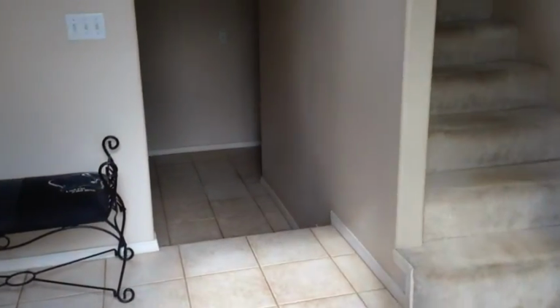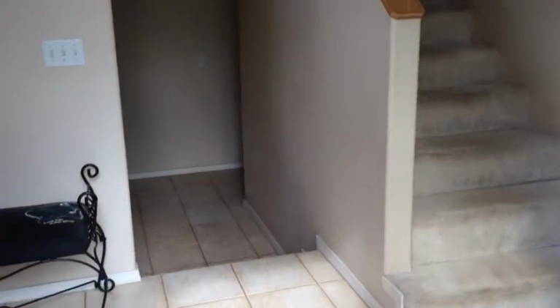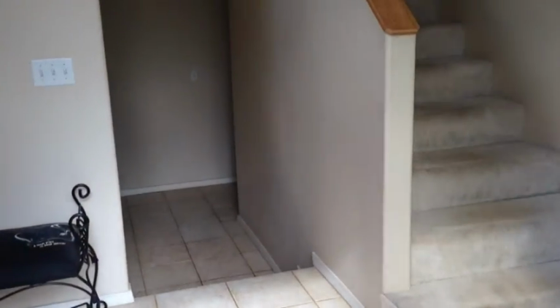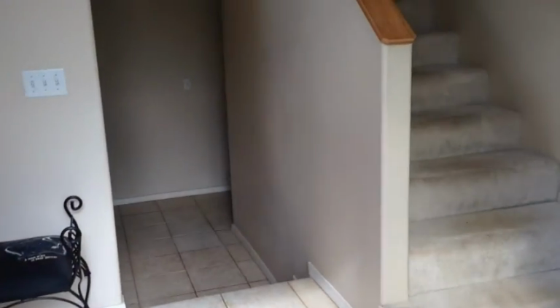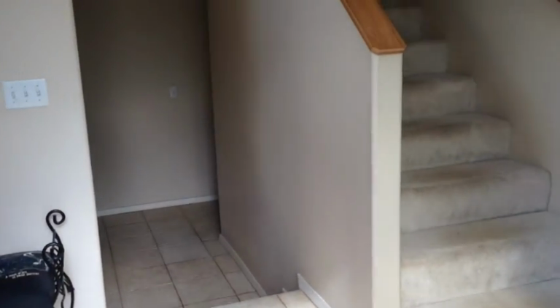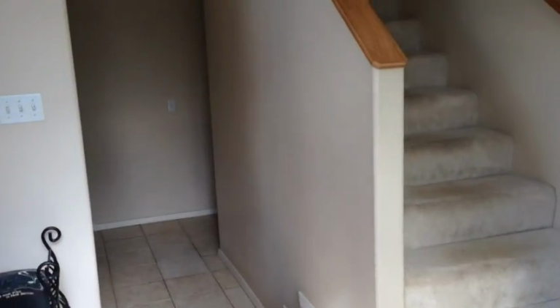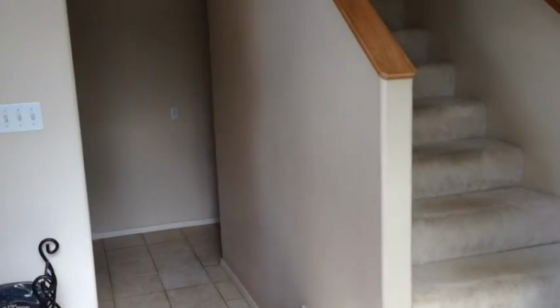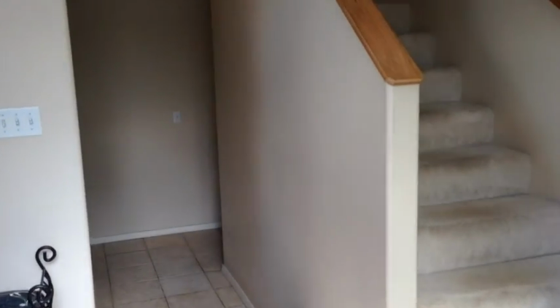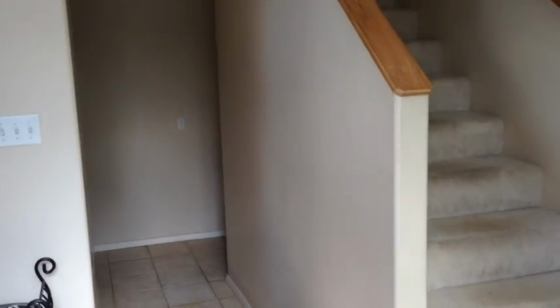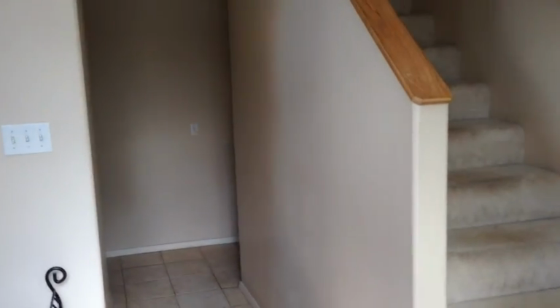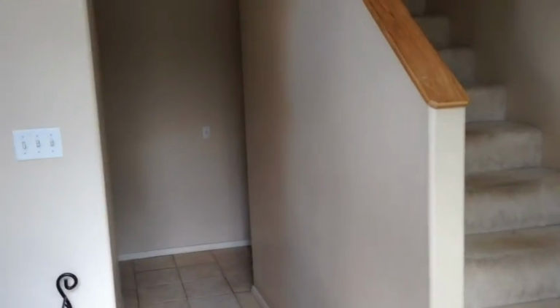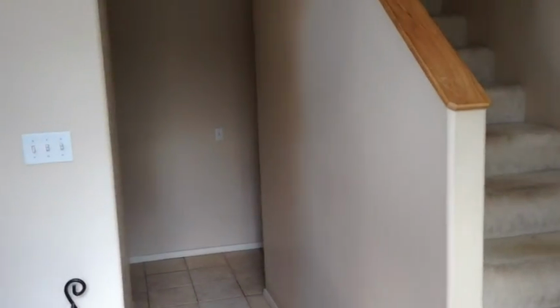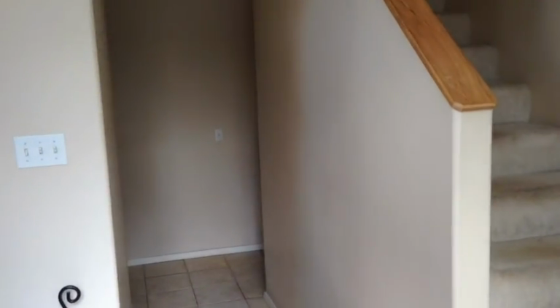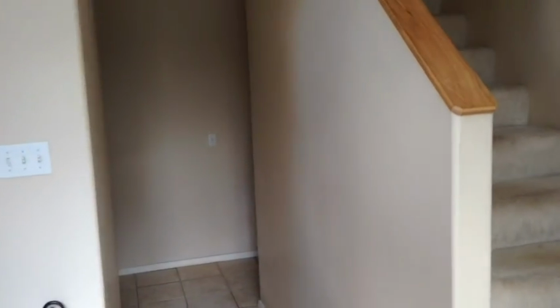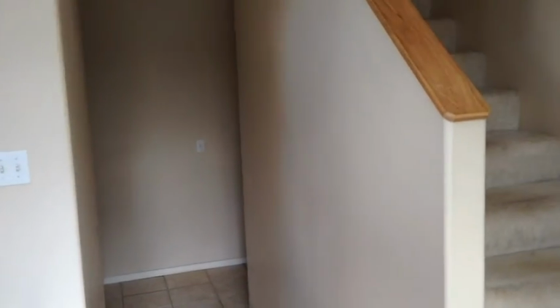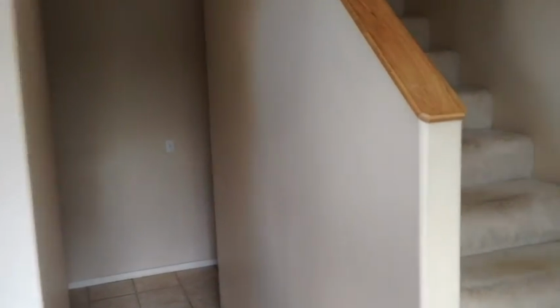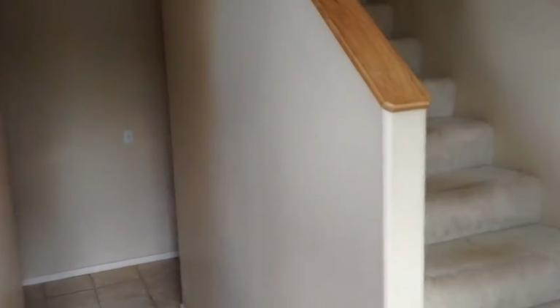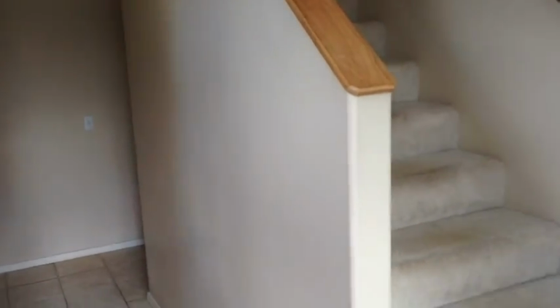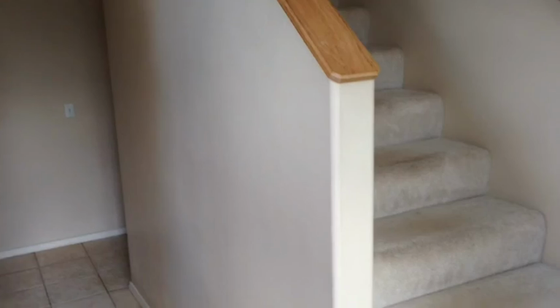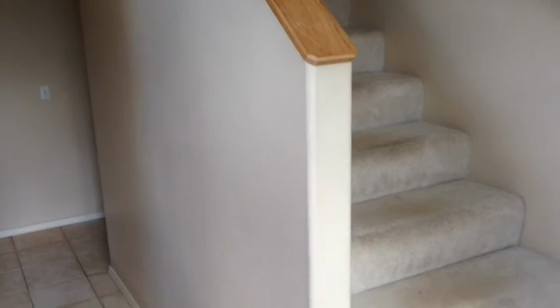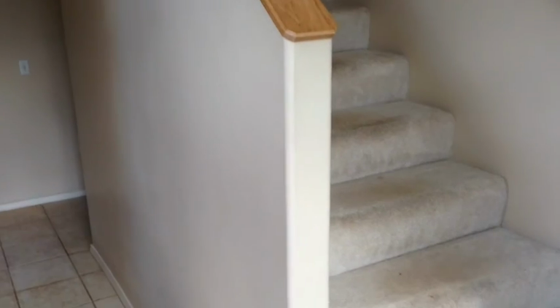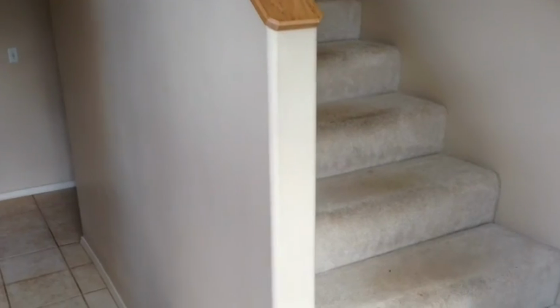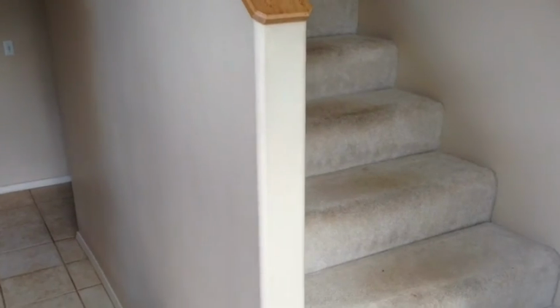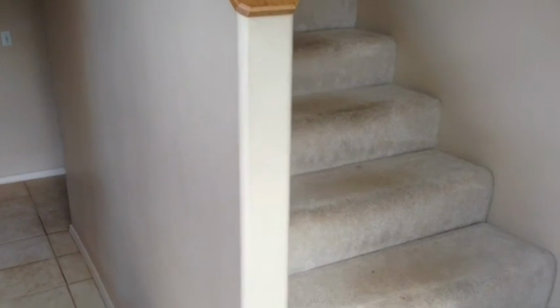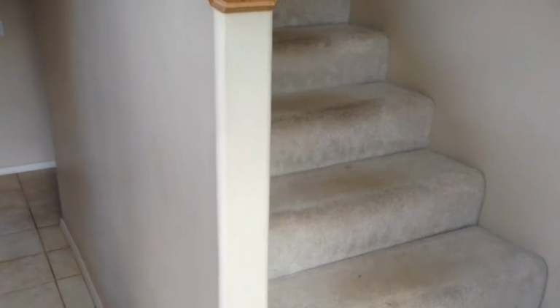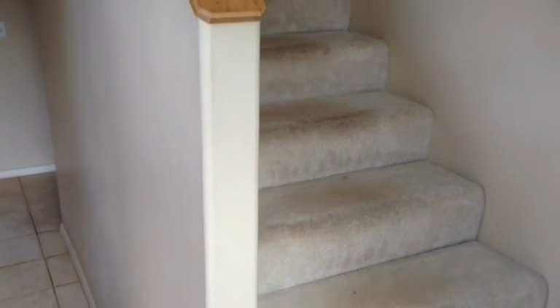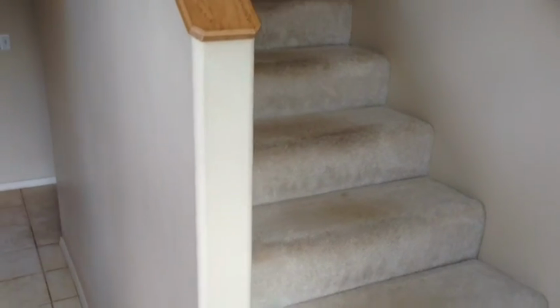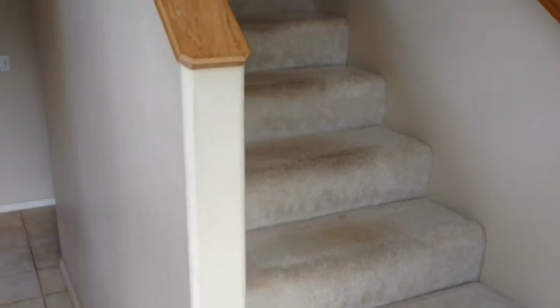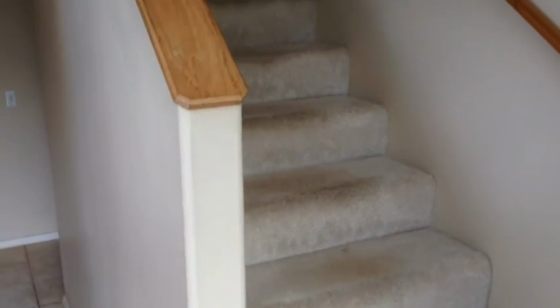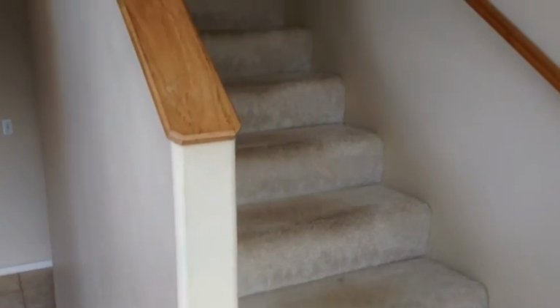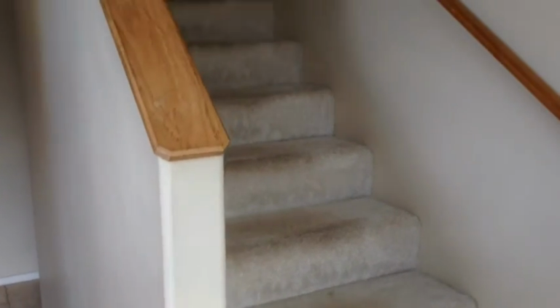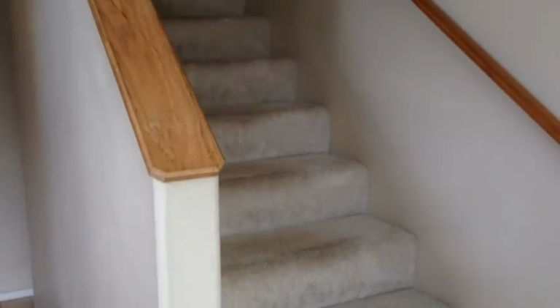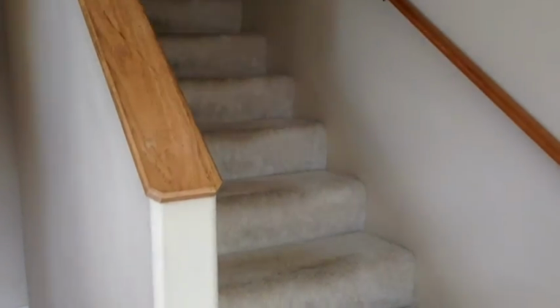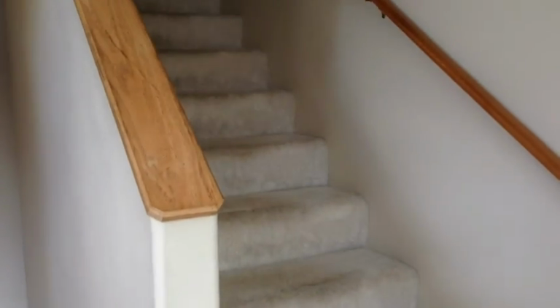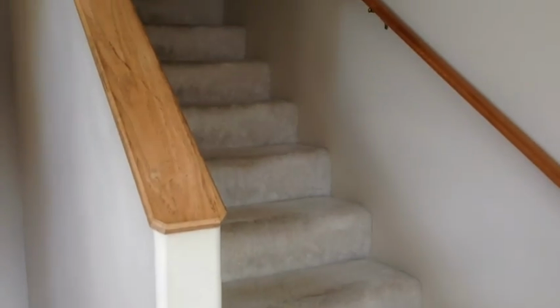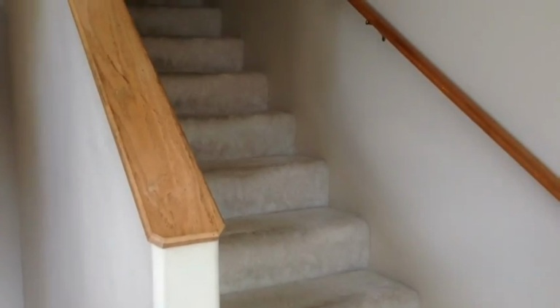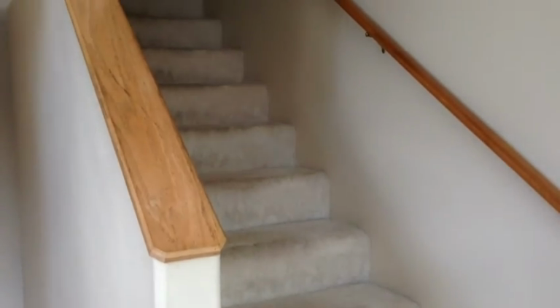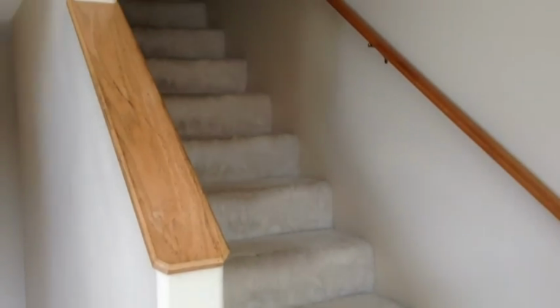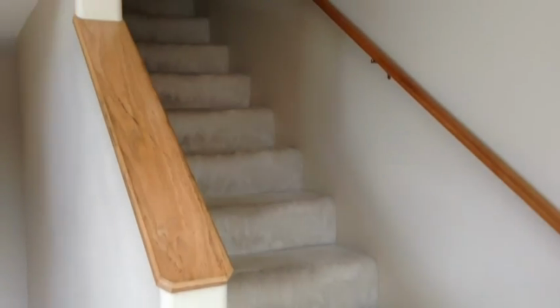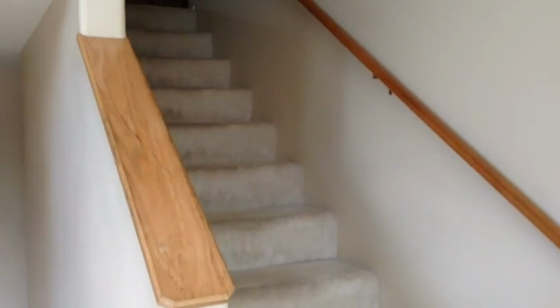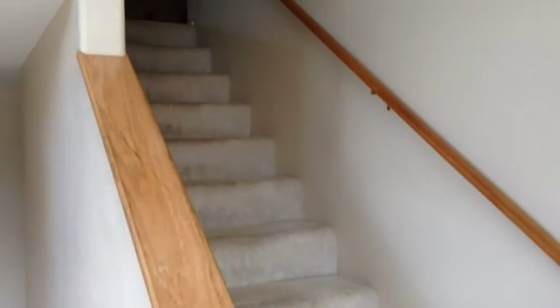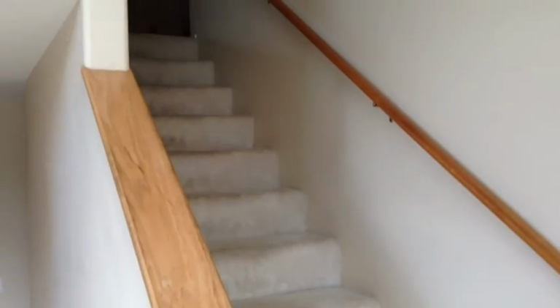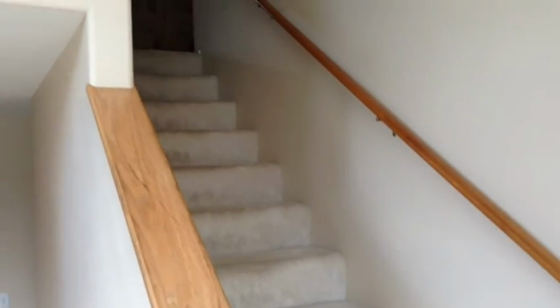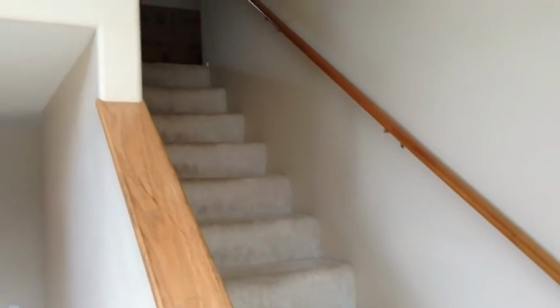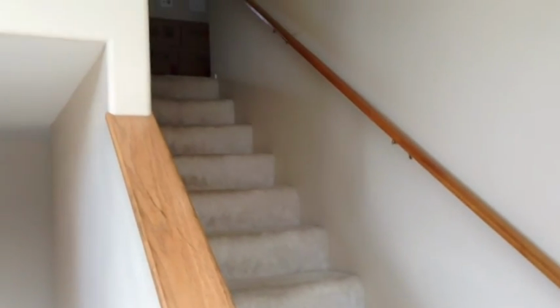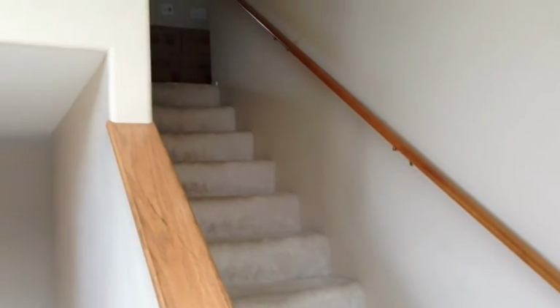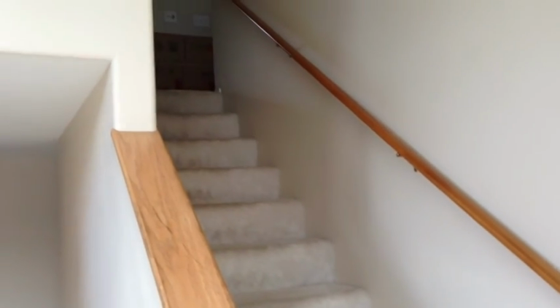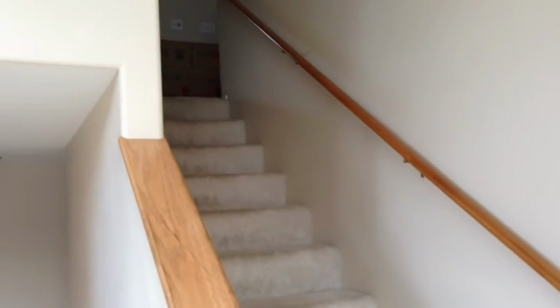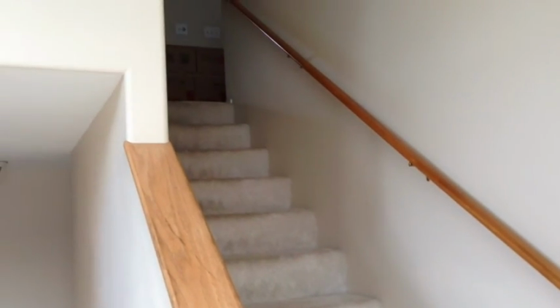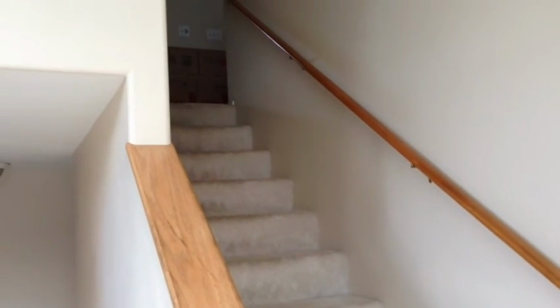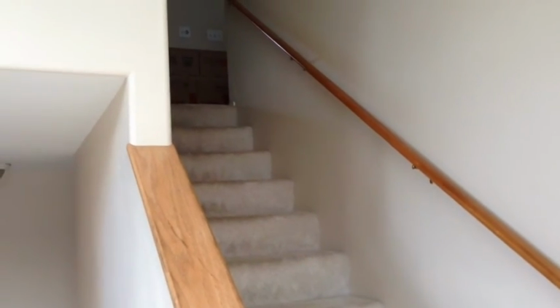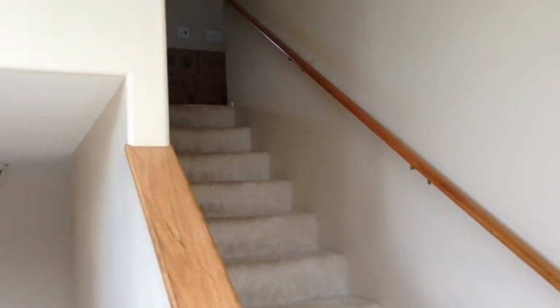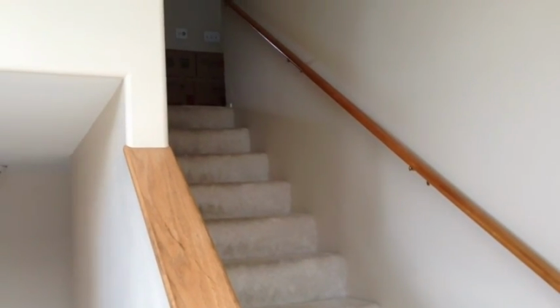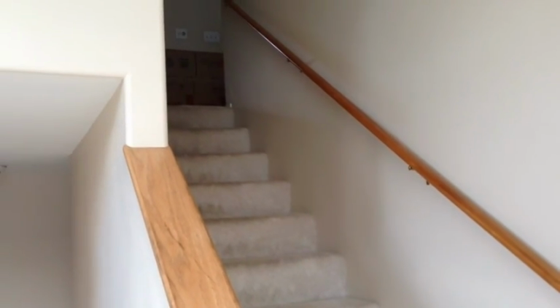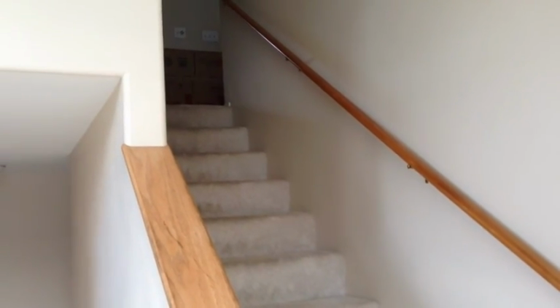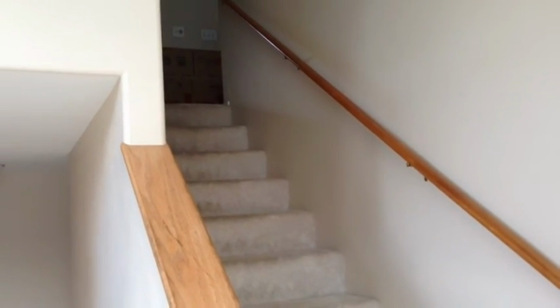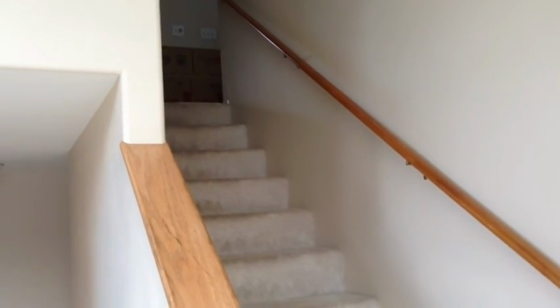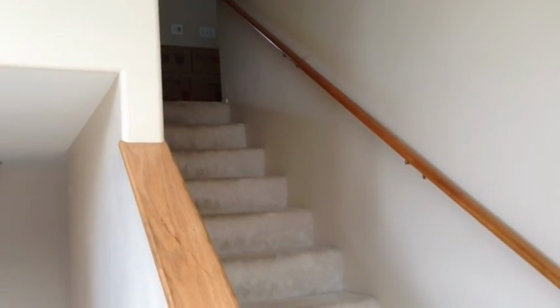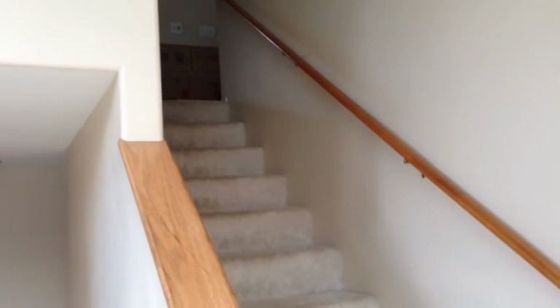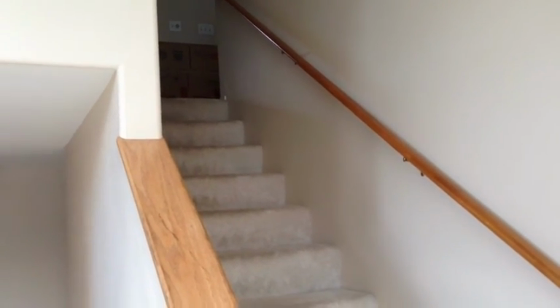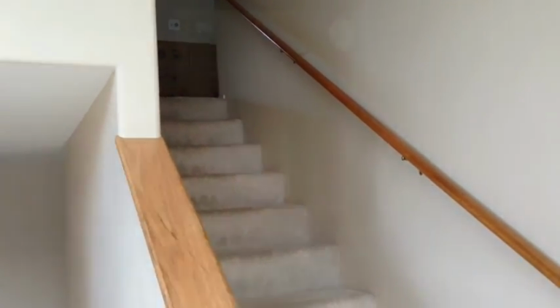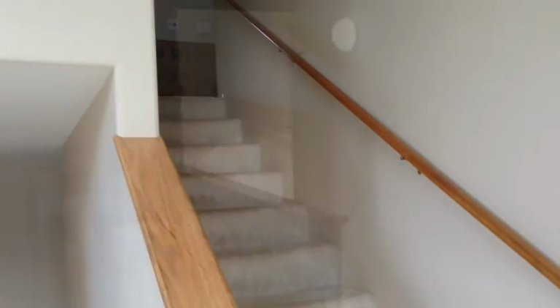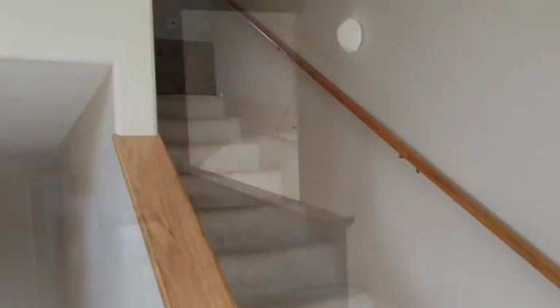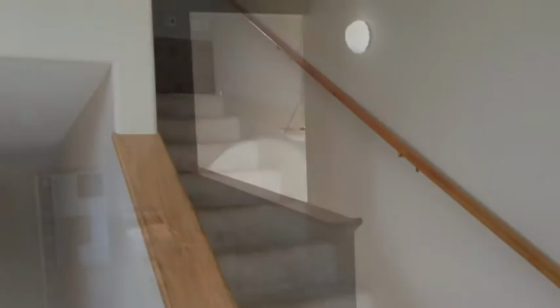So this is the entryway. You've got stairs going up to the main living room, and a living area on the right.